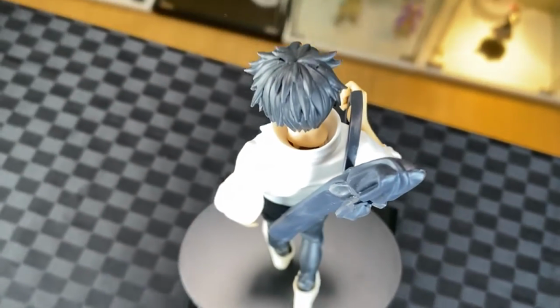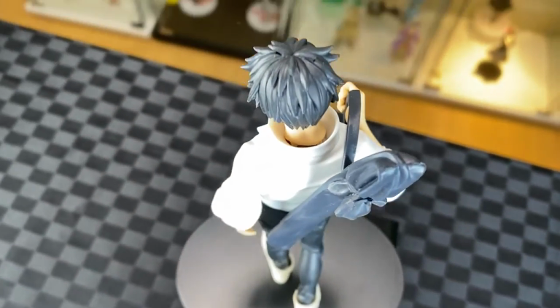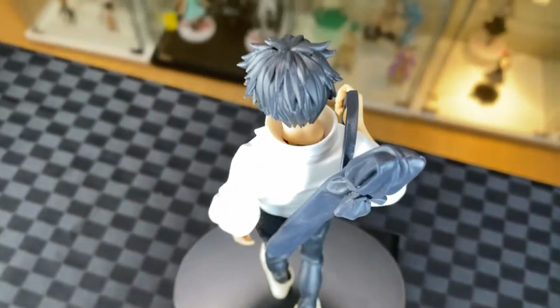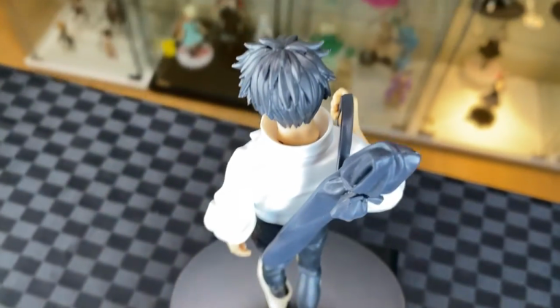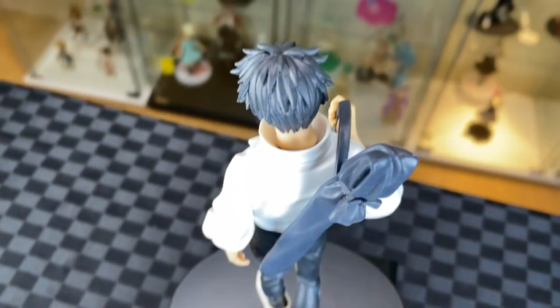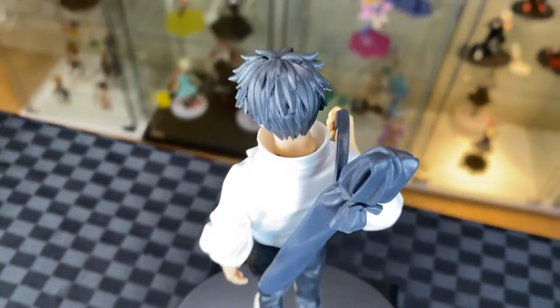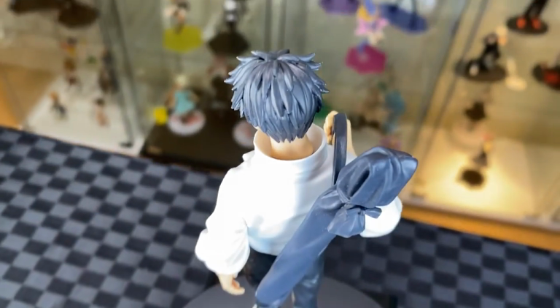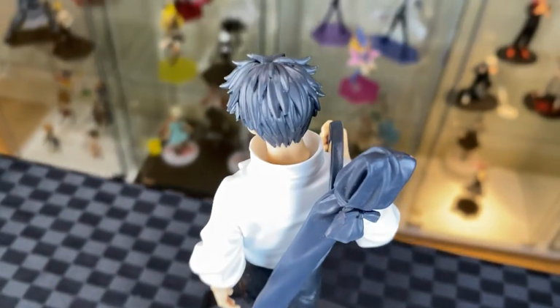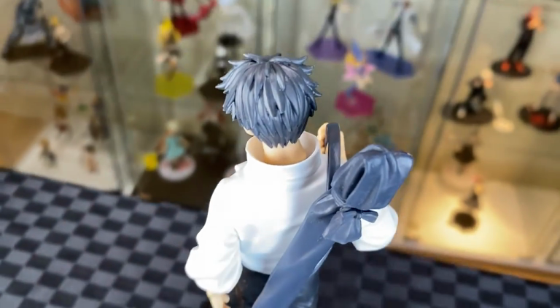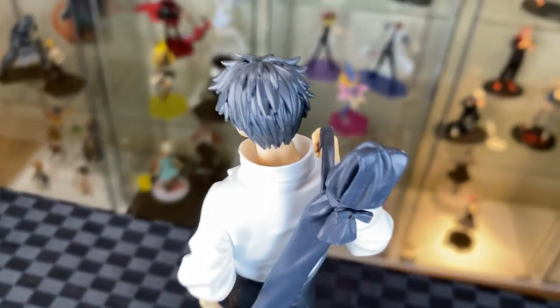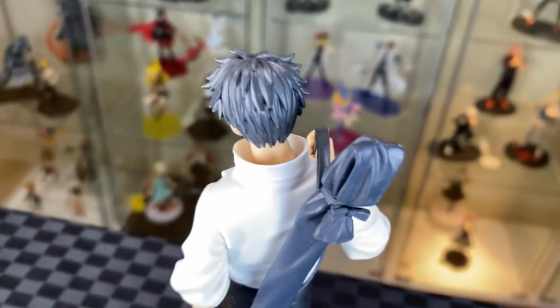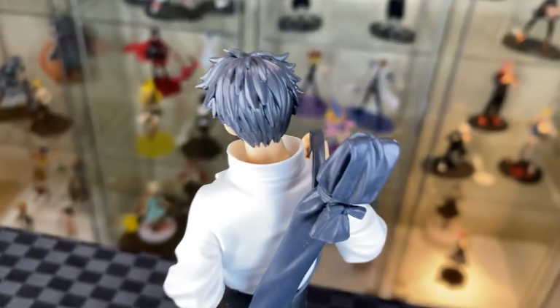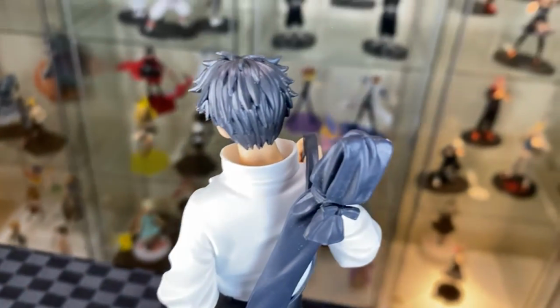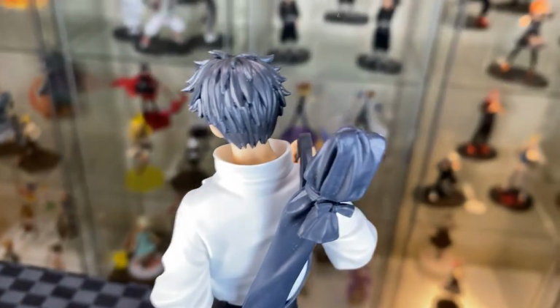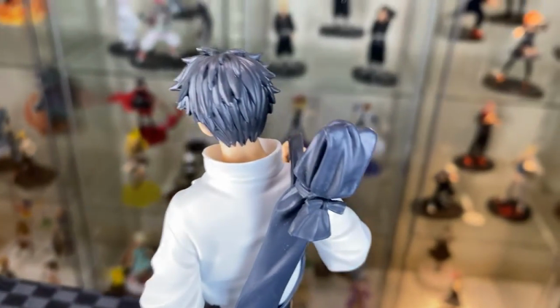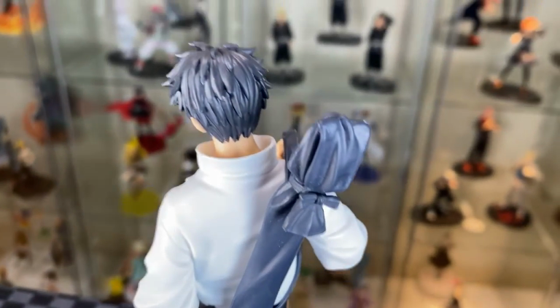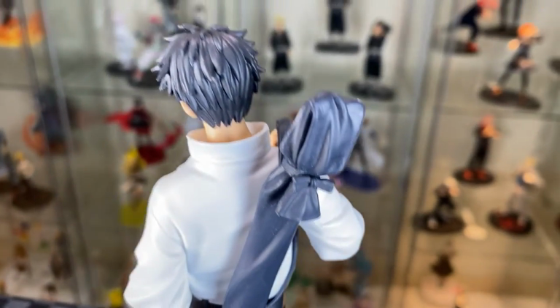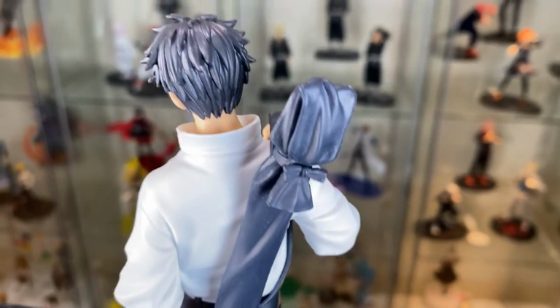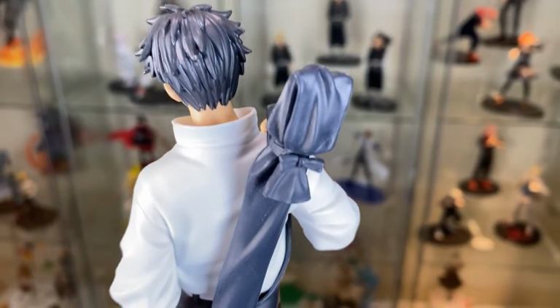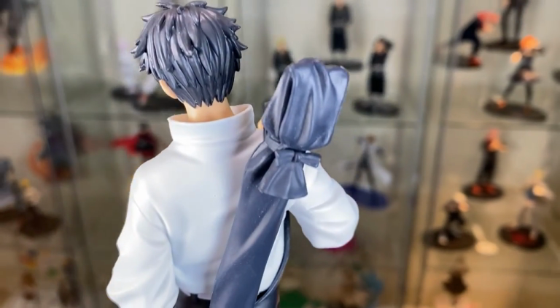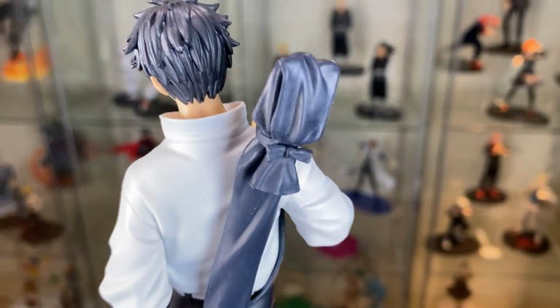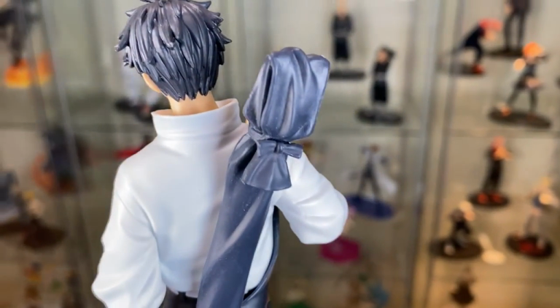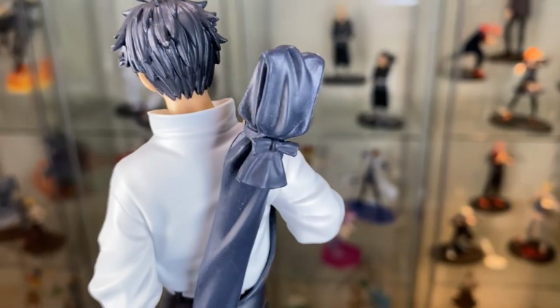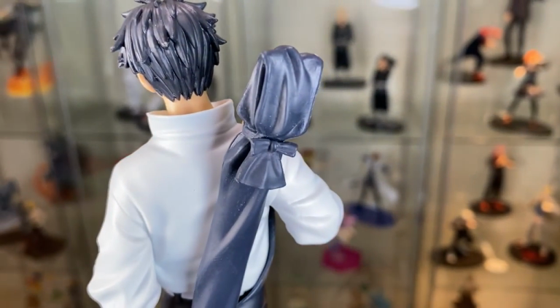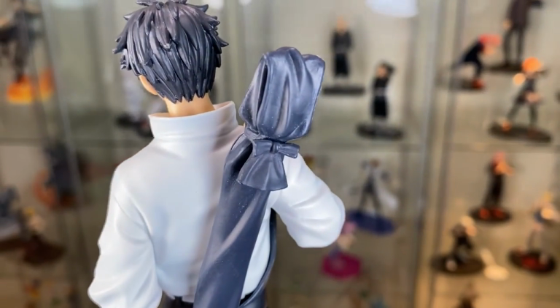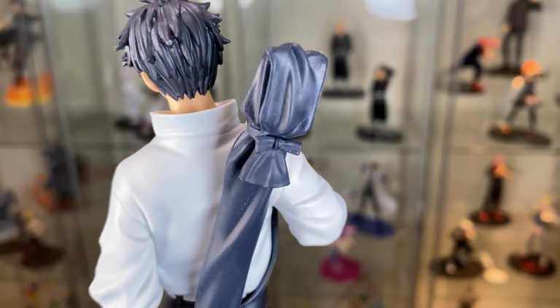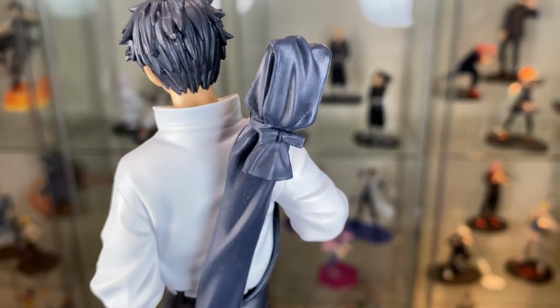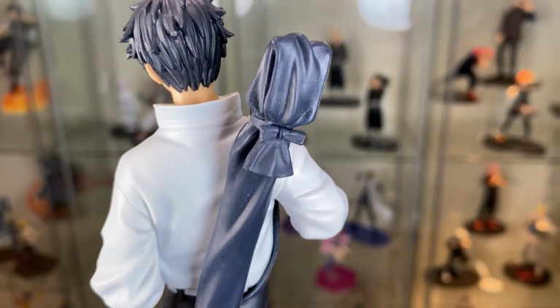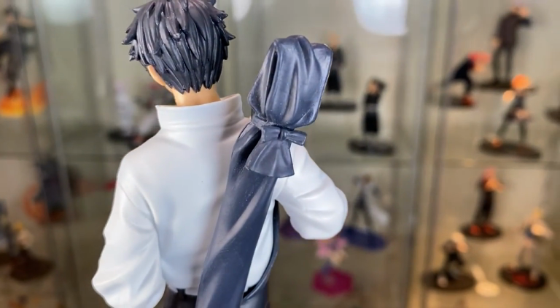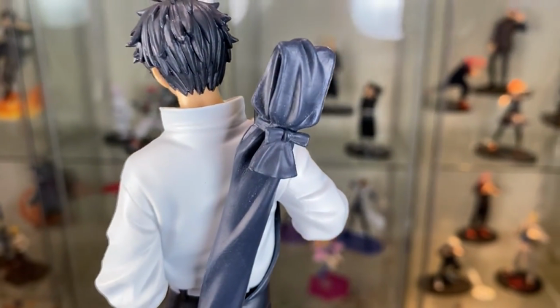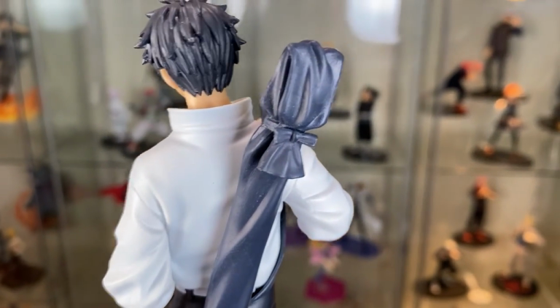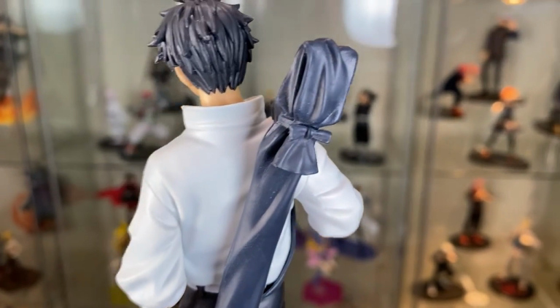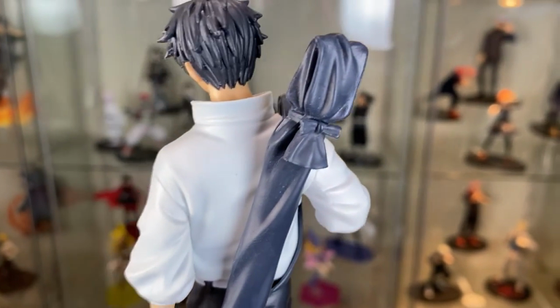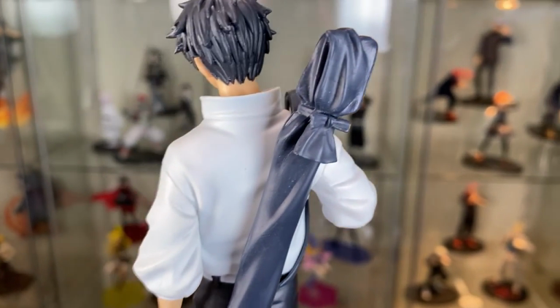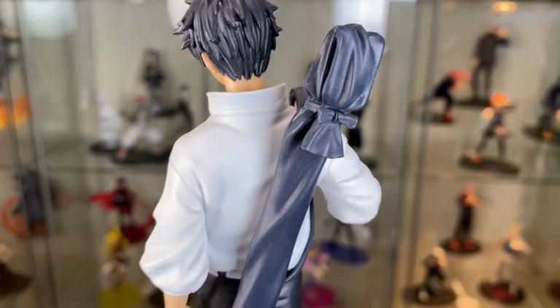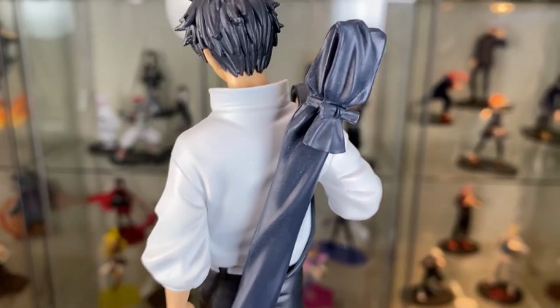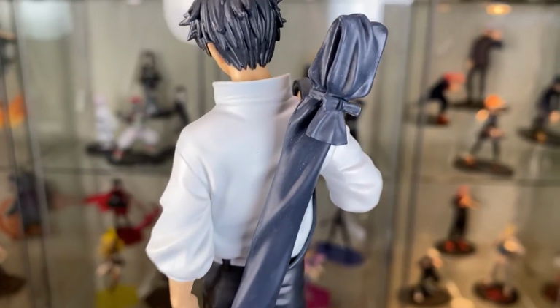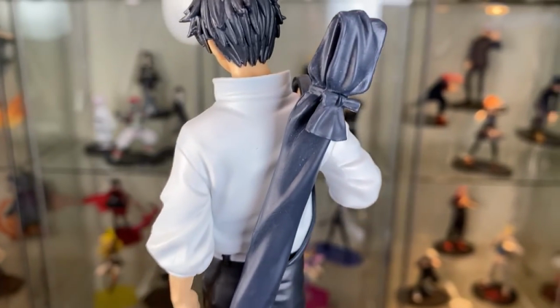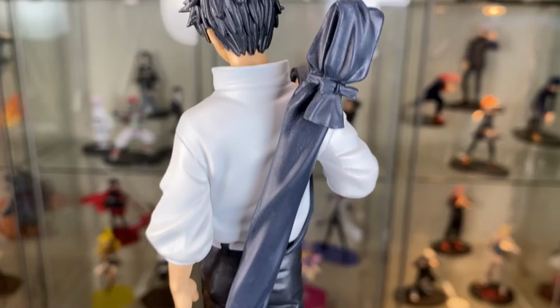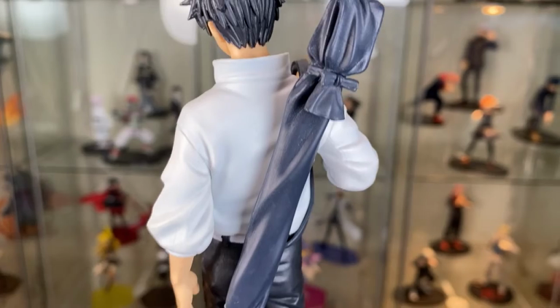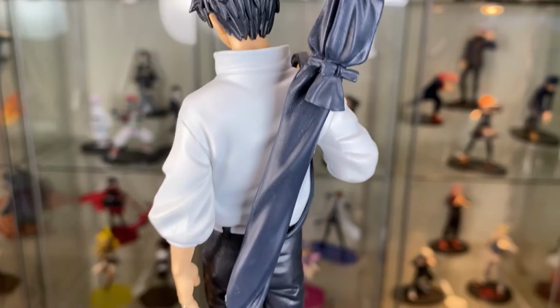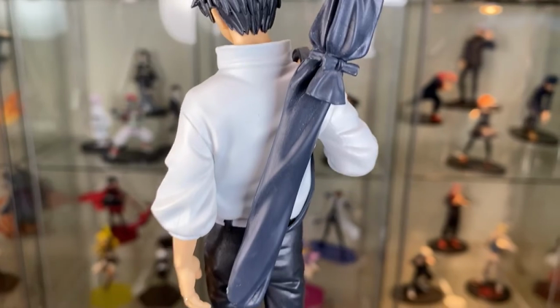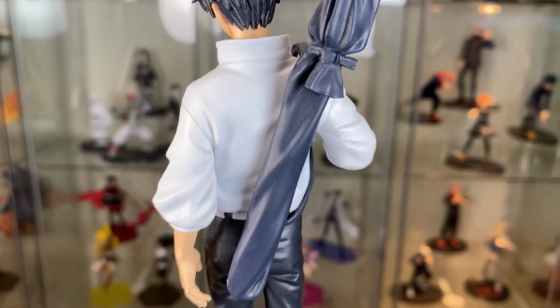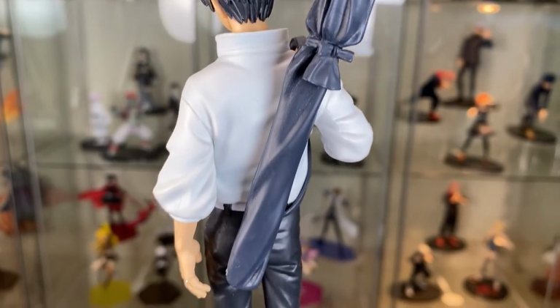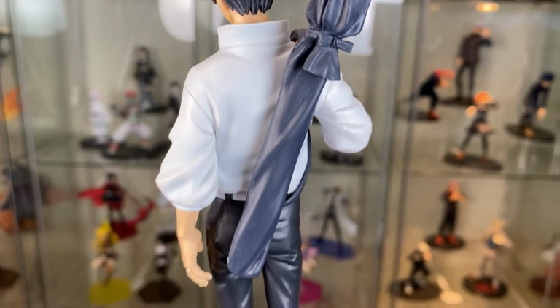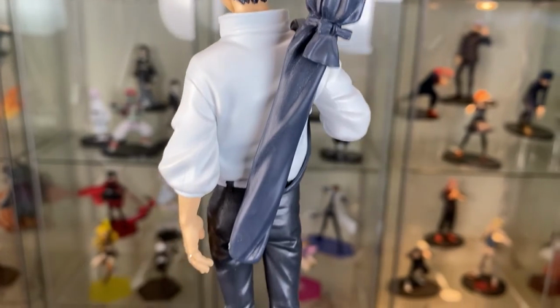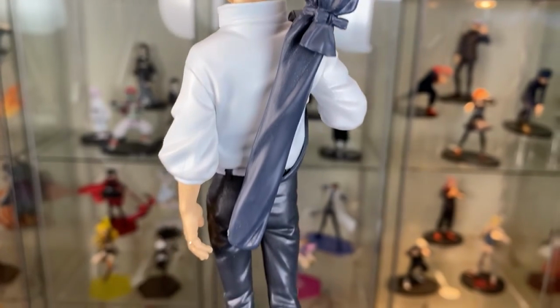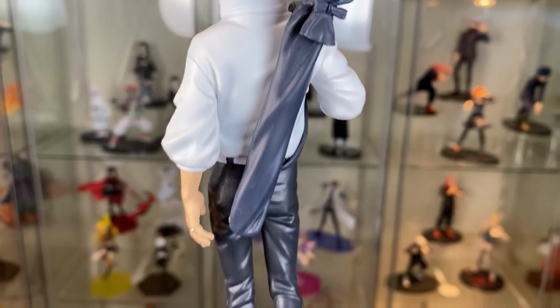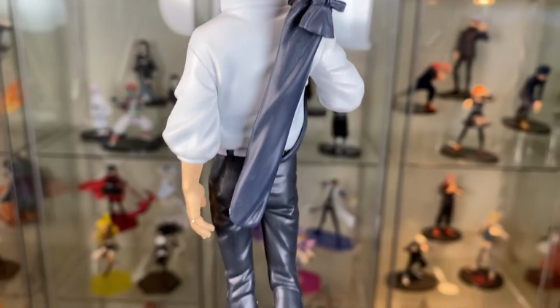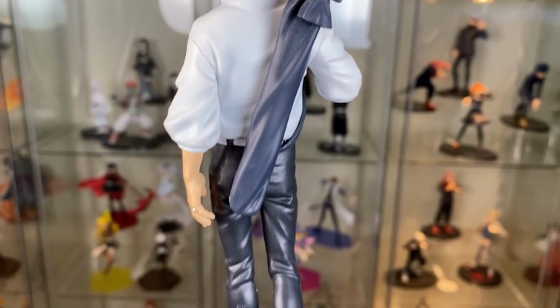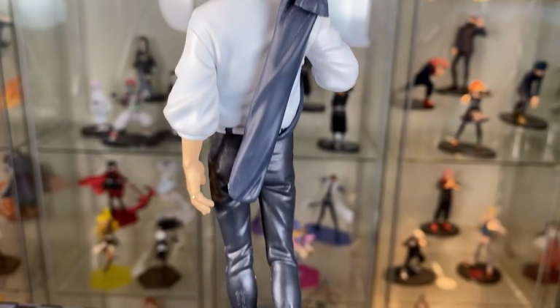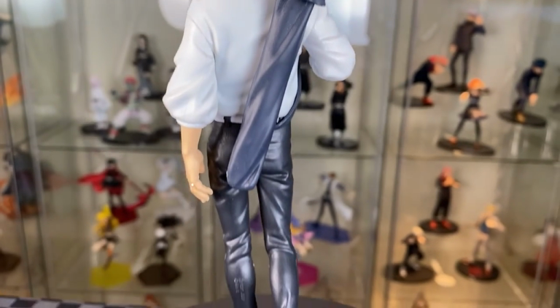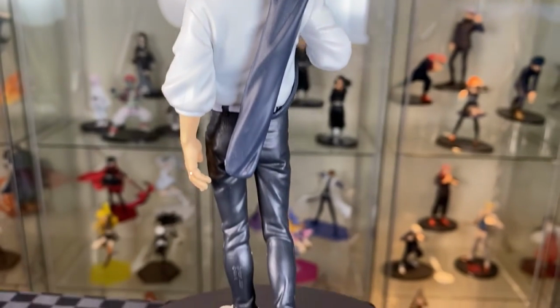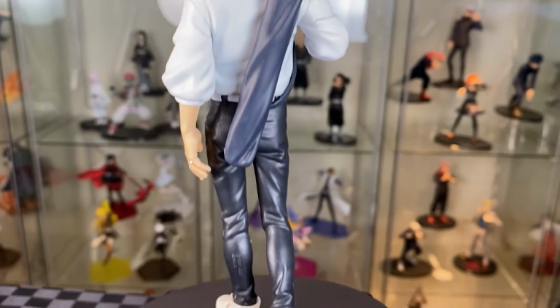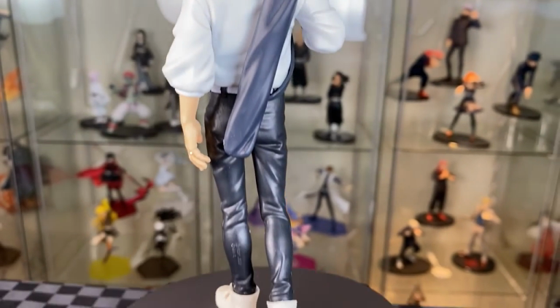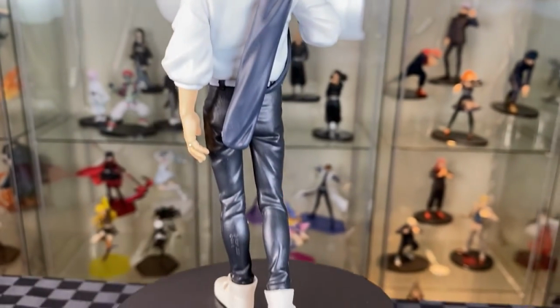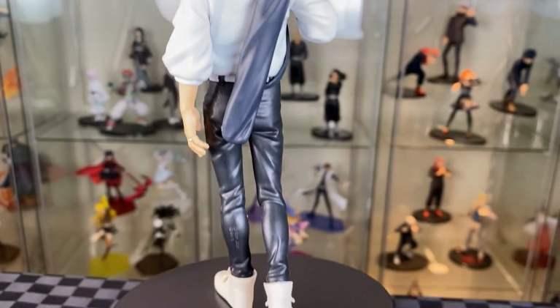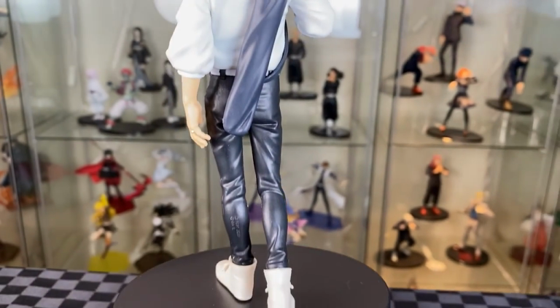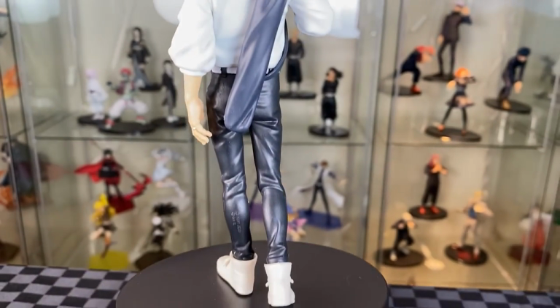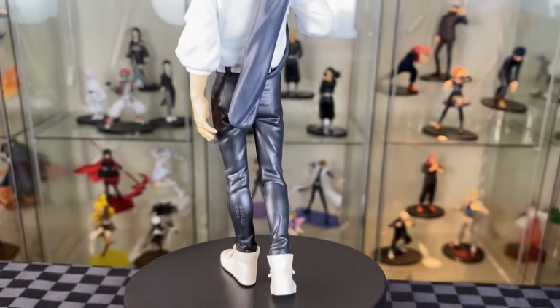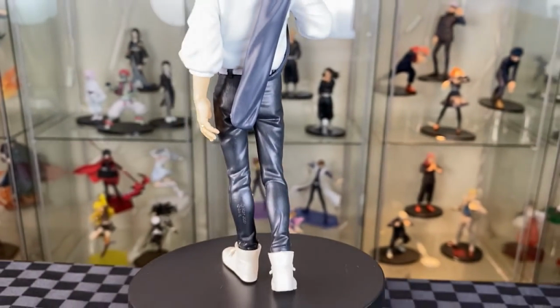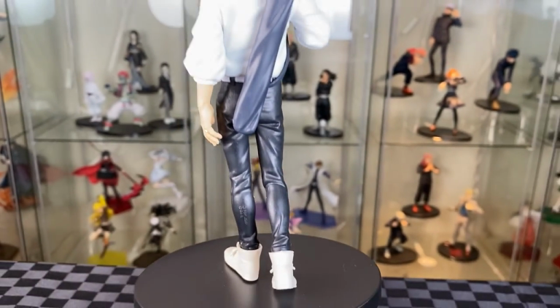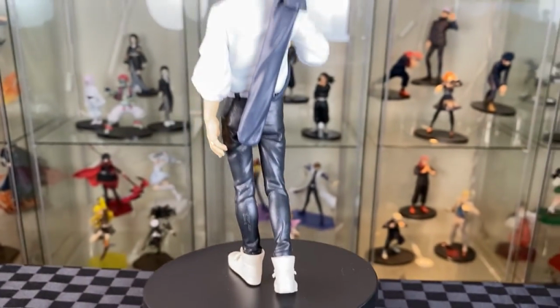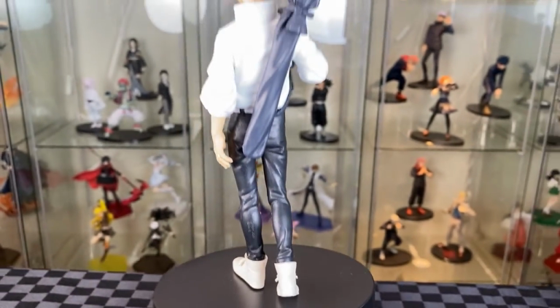From the back, you can see his weapon all wrapped up with a bow, then his top and then onto his dark pants and white shoes. Looking quite nice from the back.